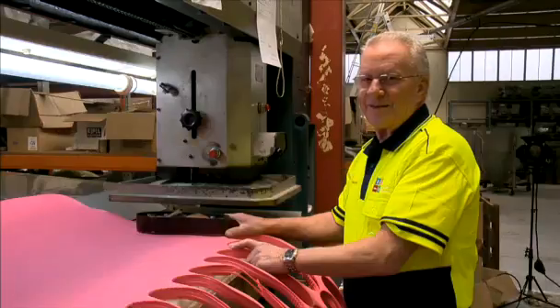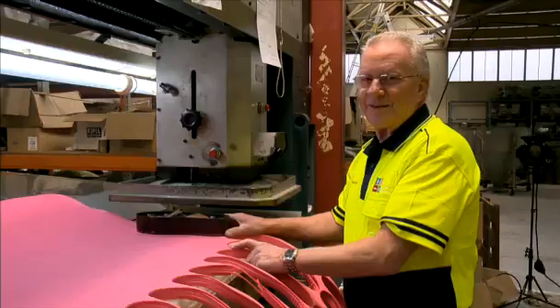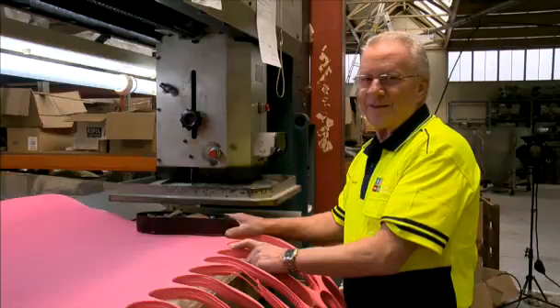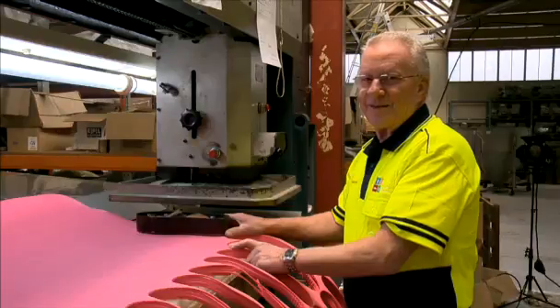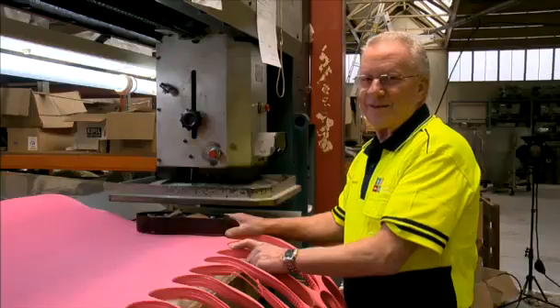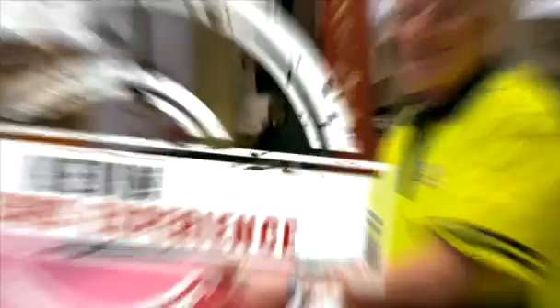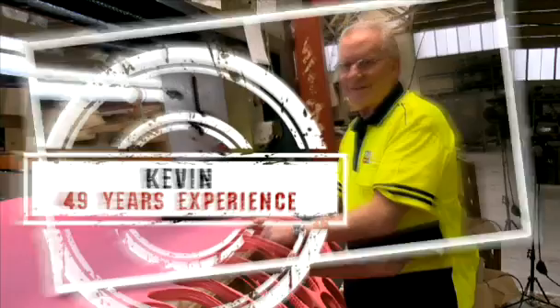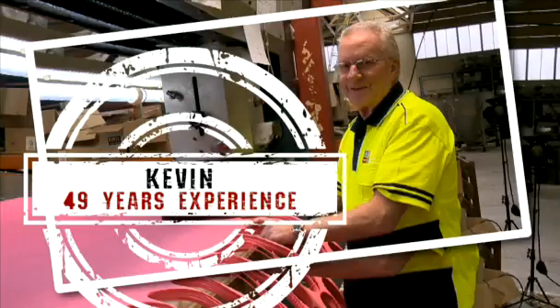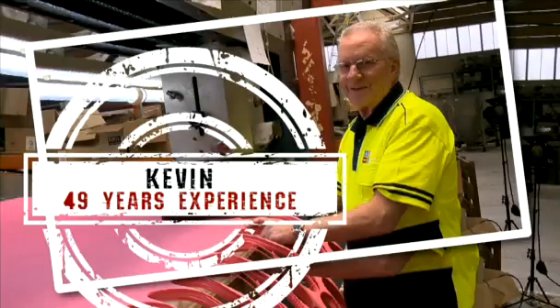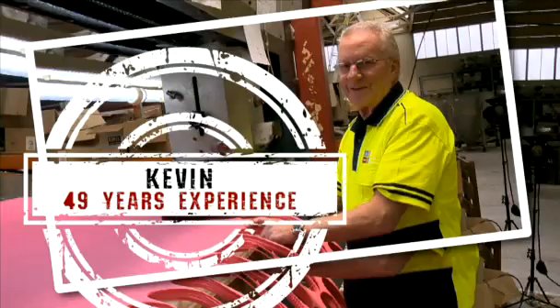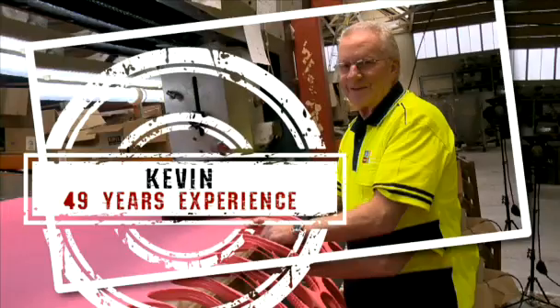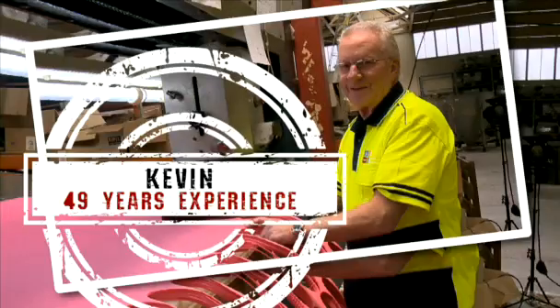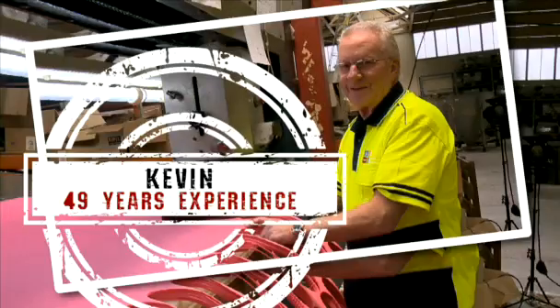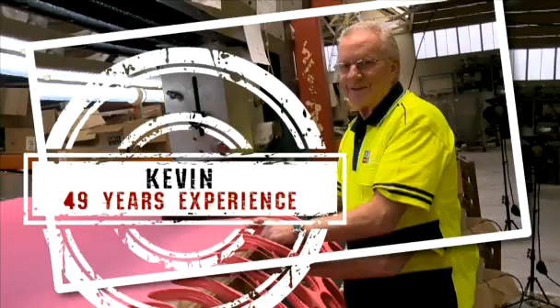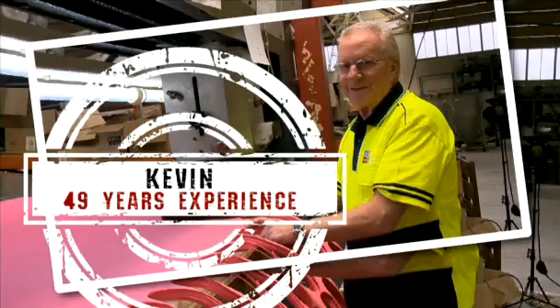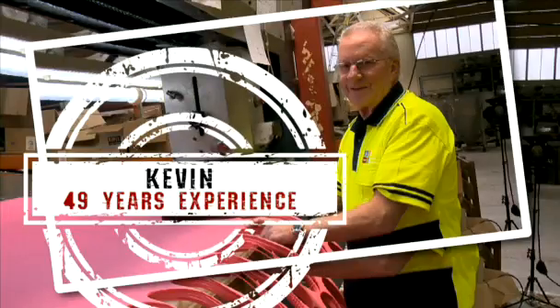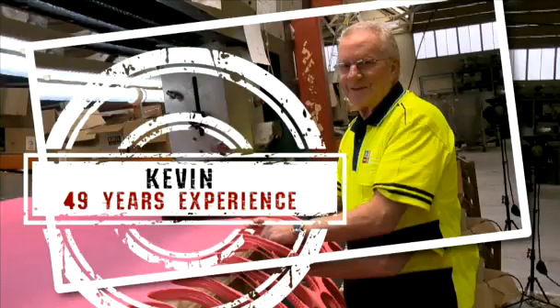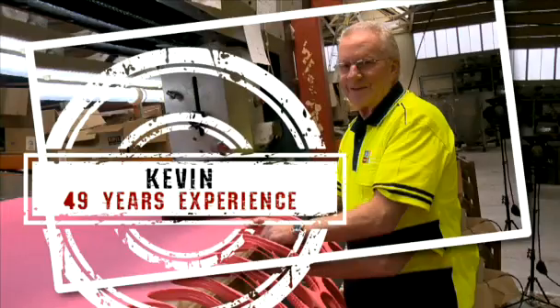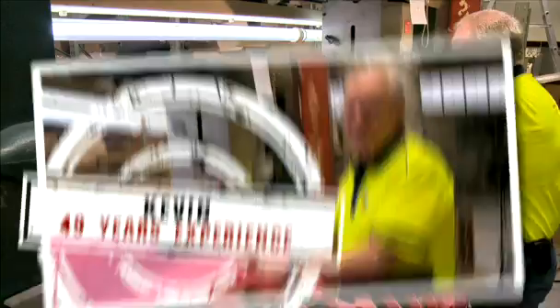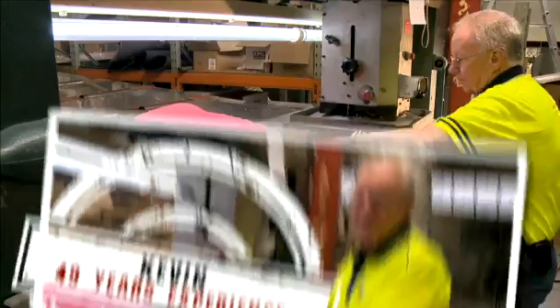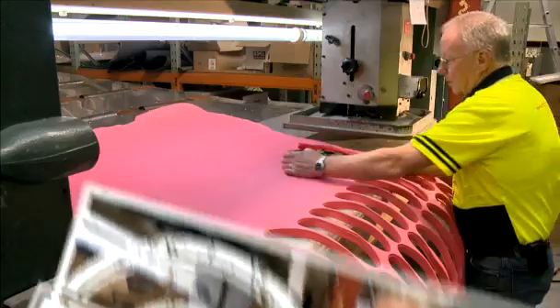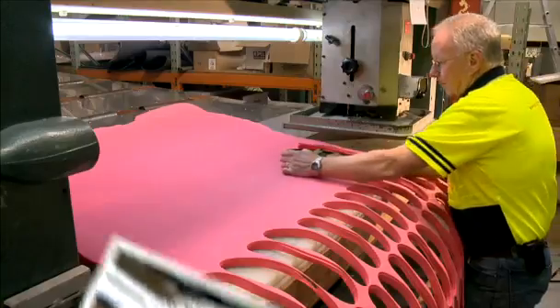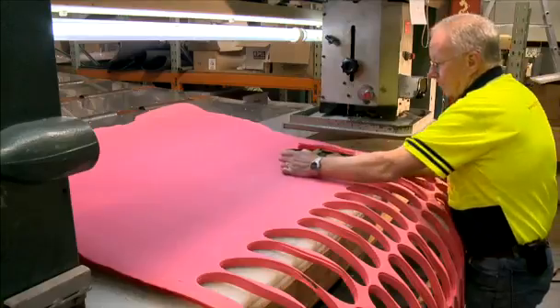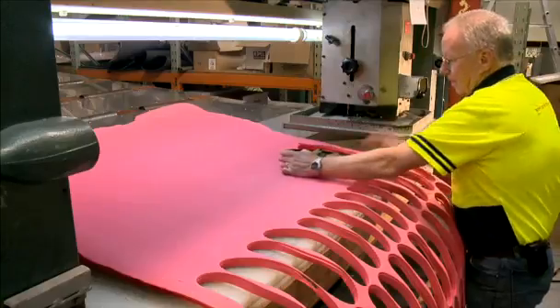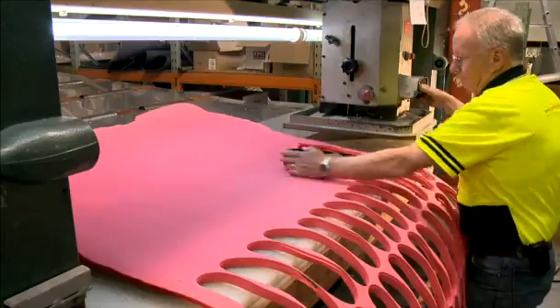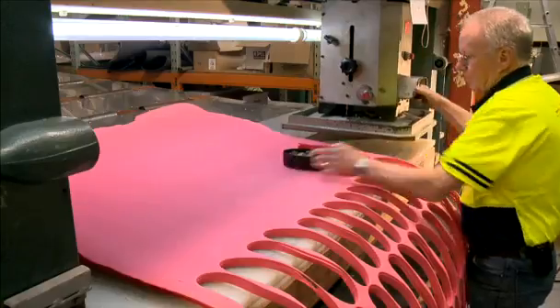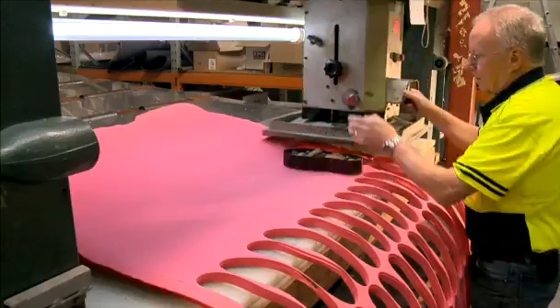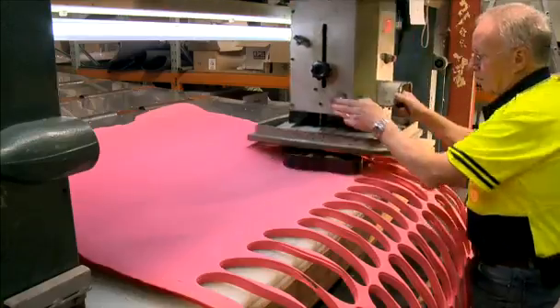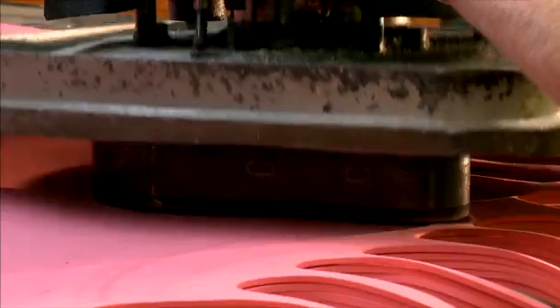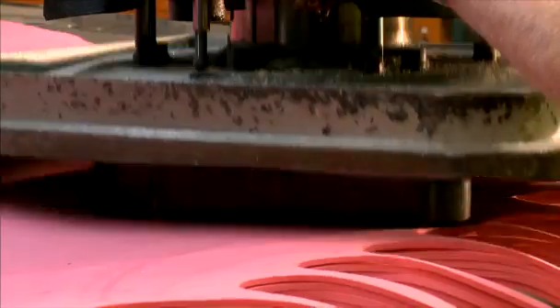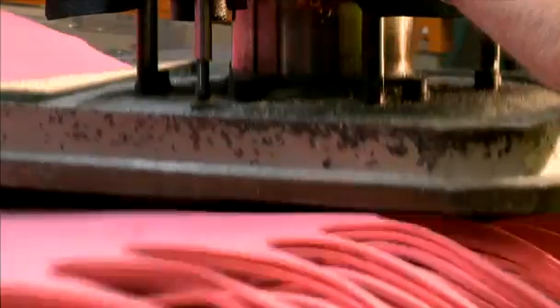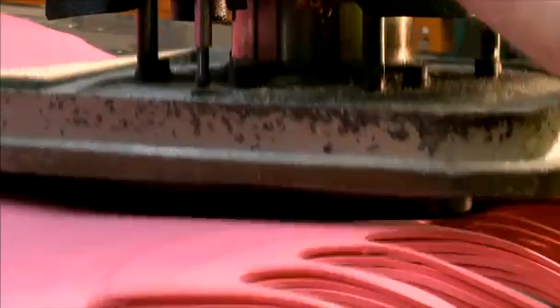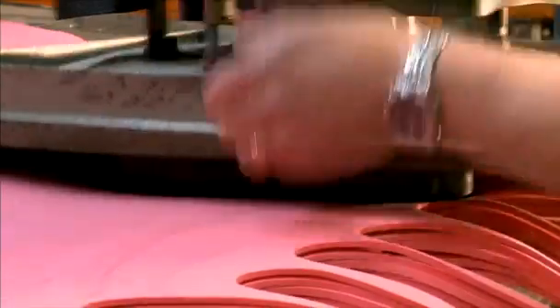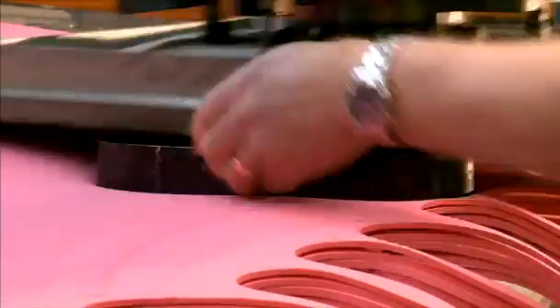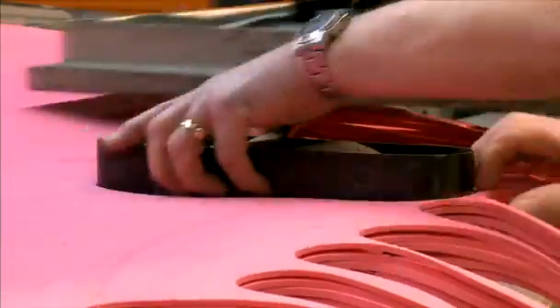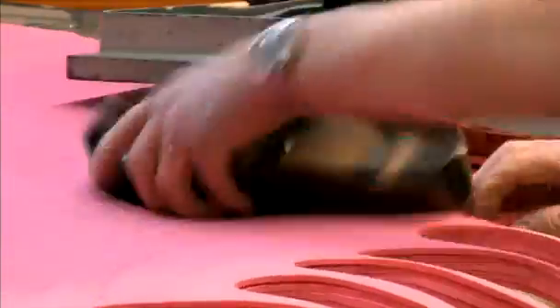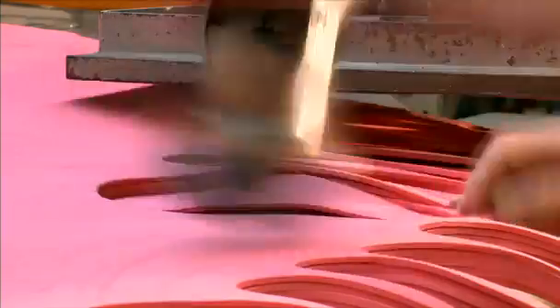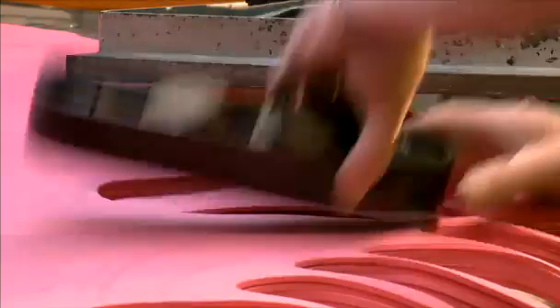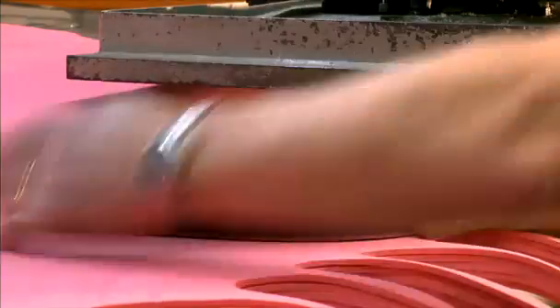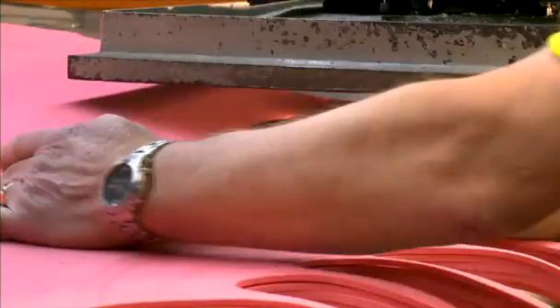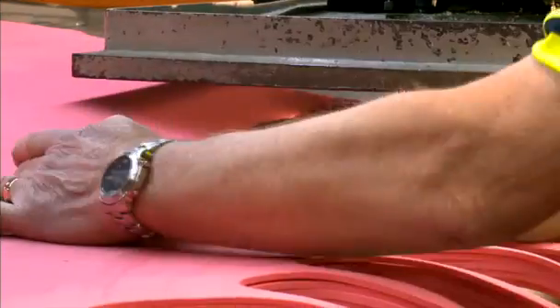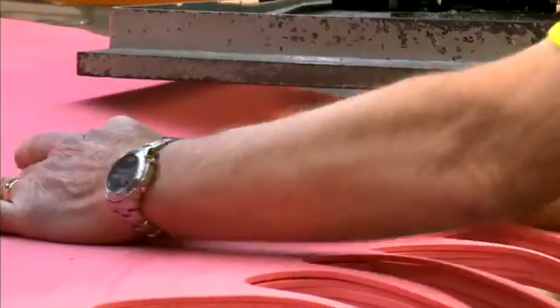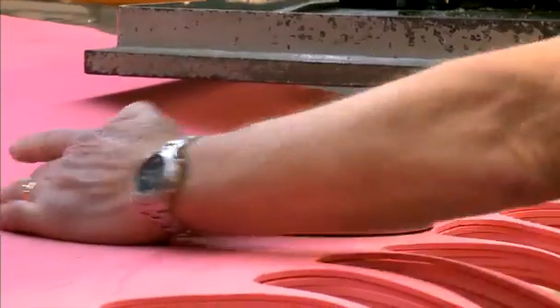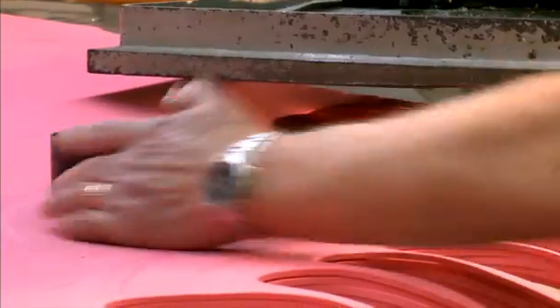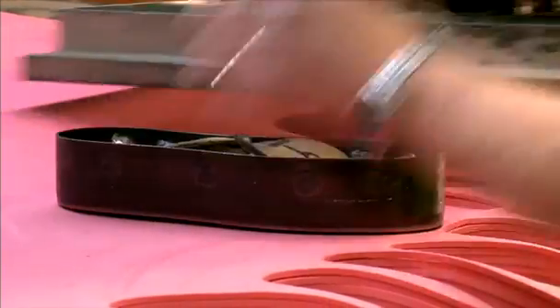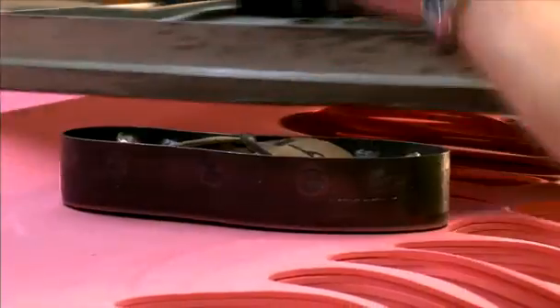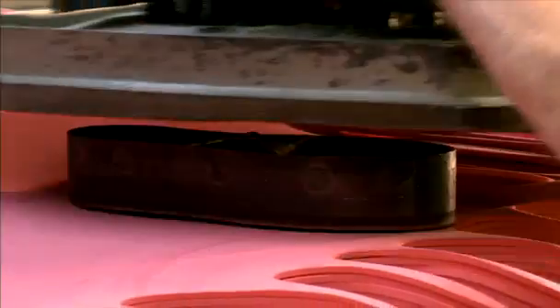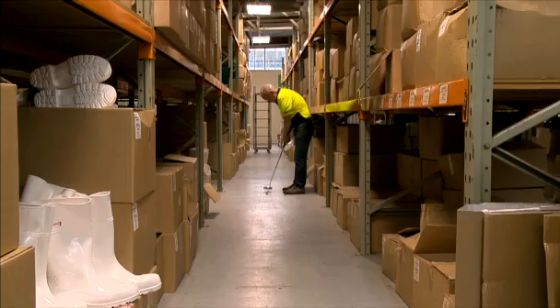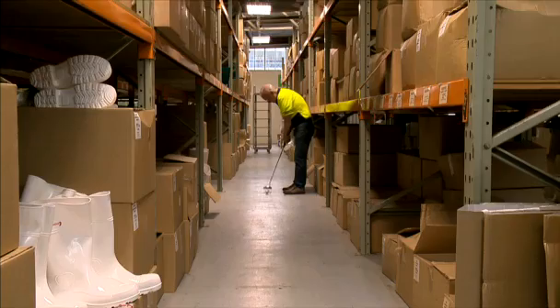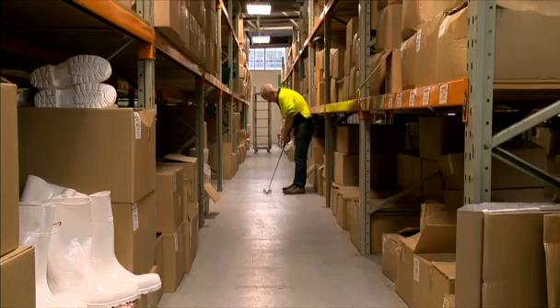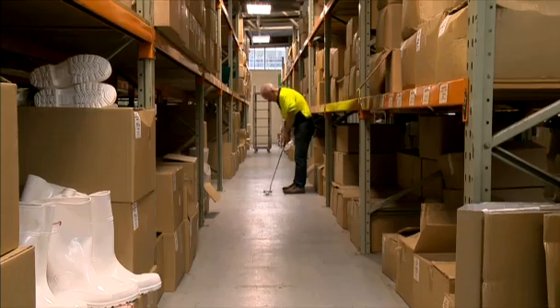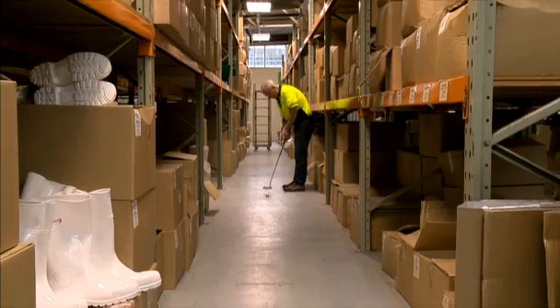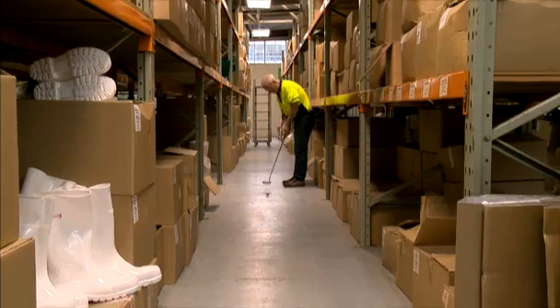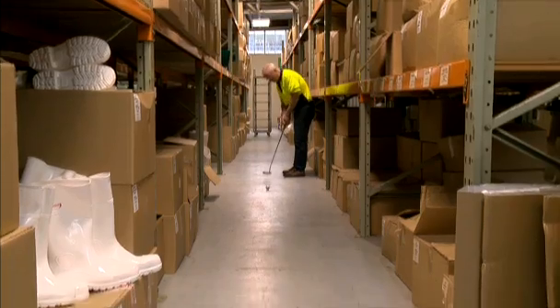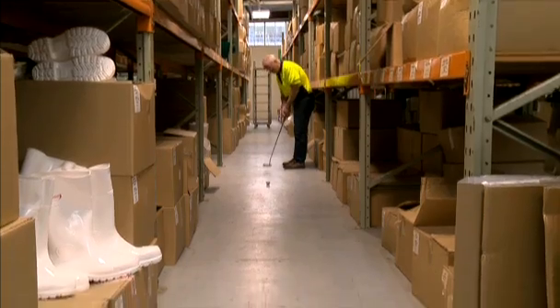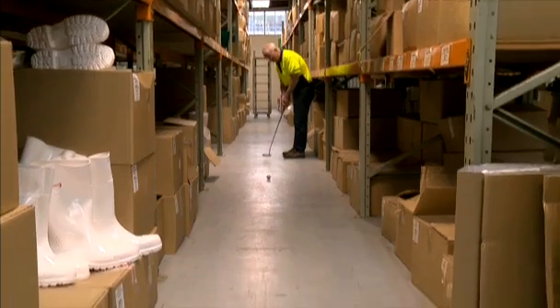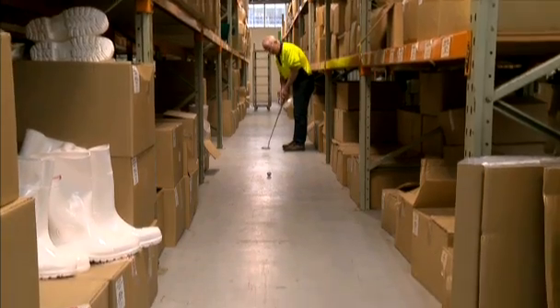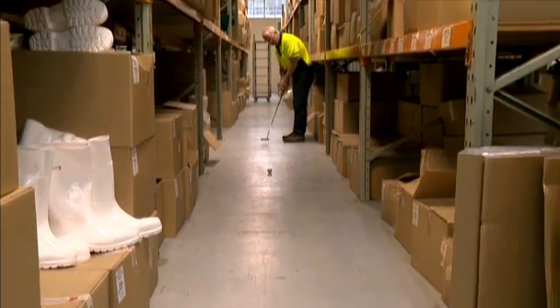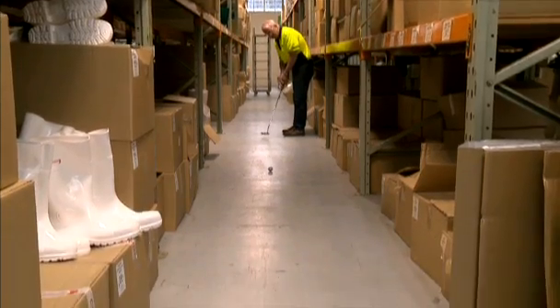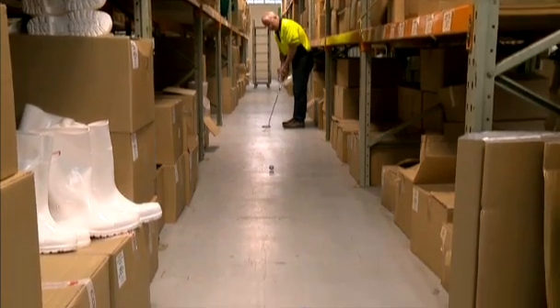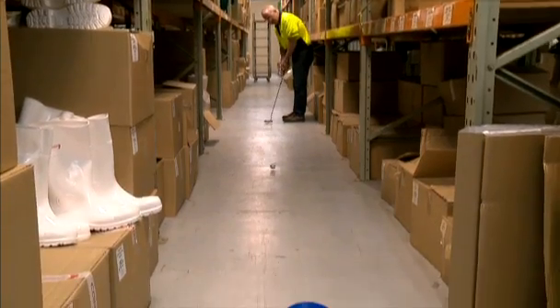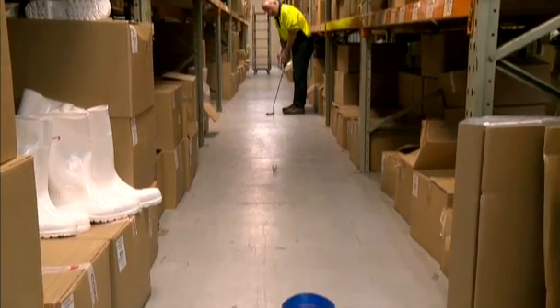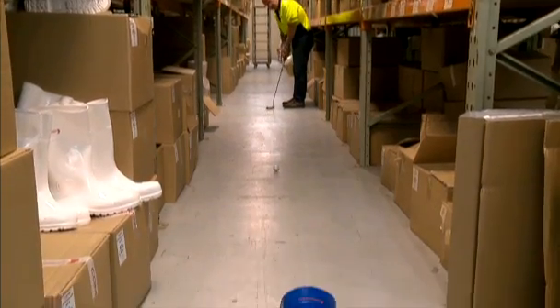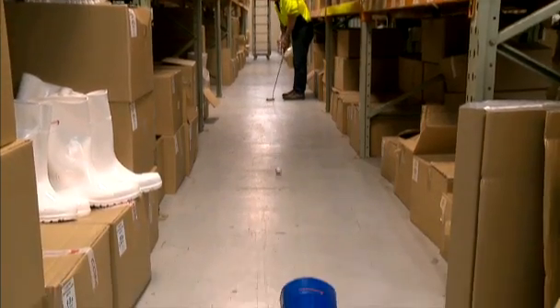In Kevin's spare time, he's often found clicking out our inner soles, or practising his putting.